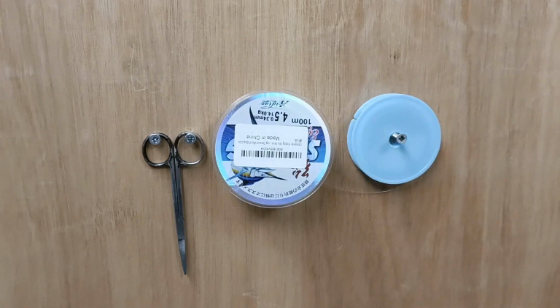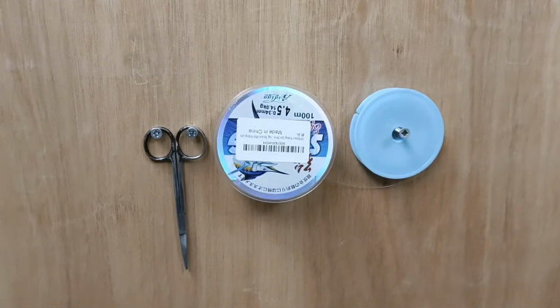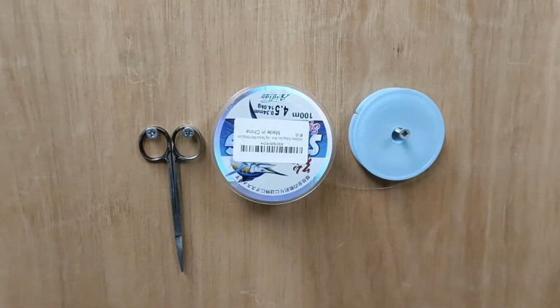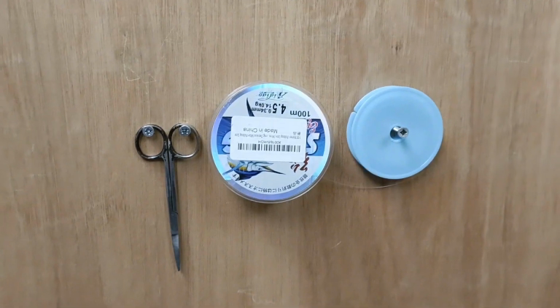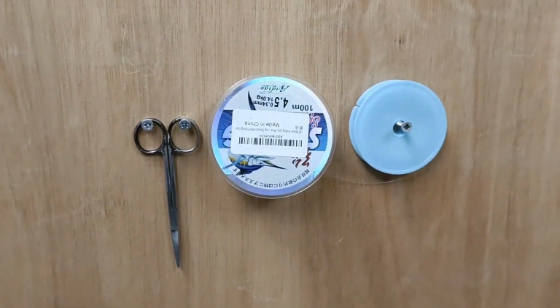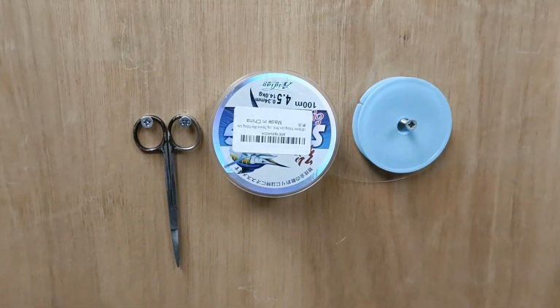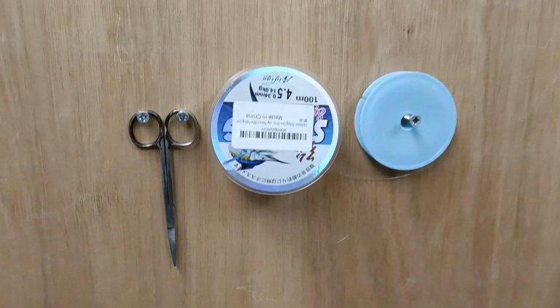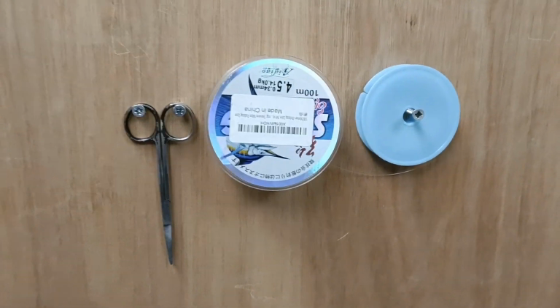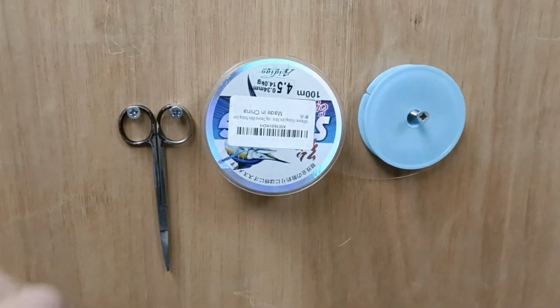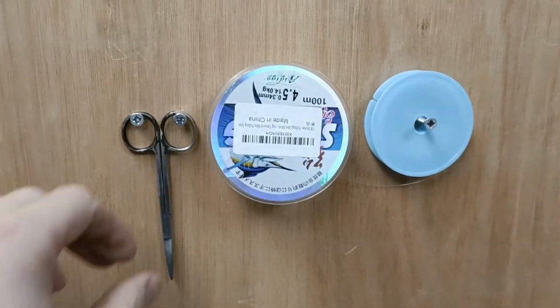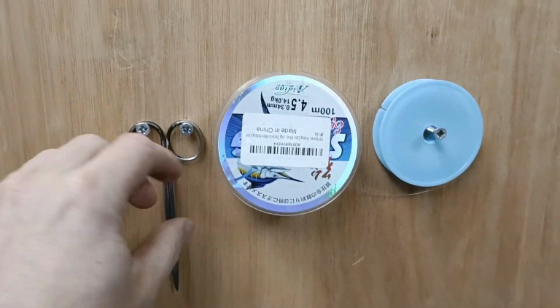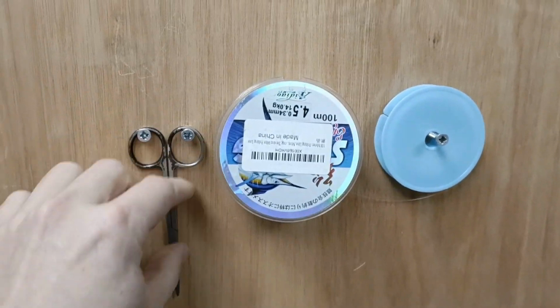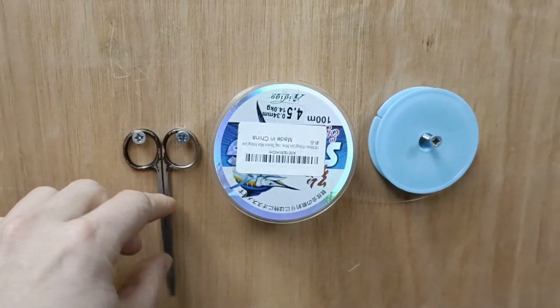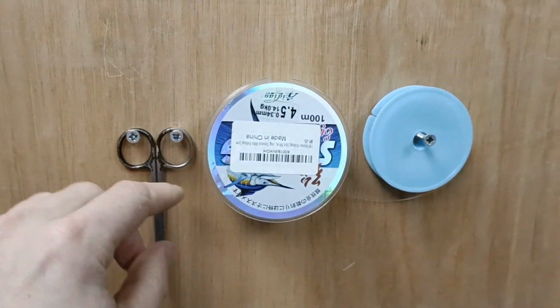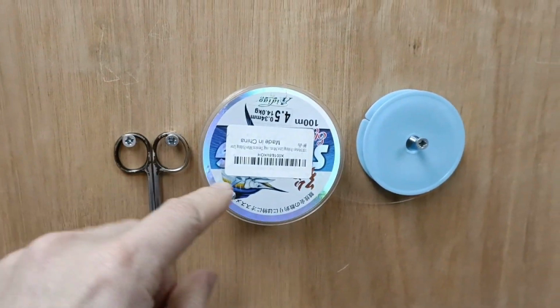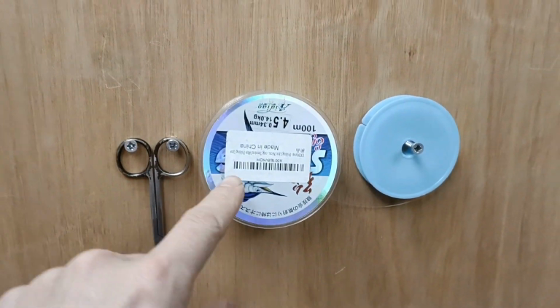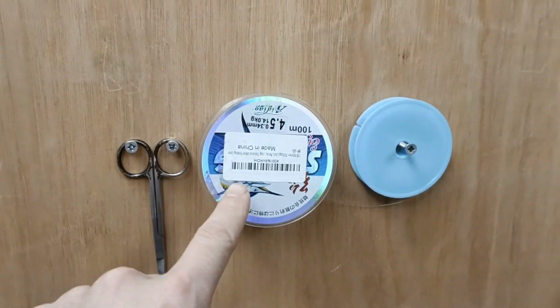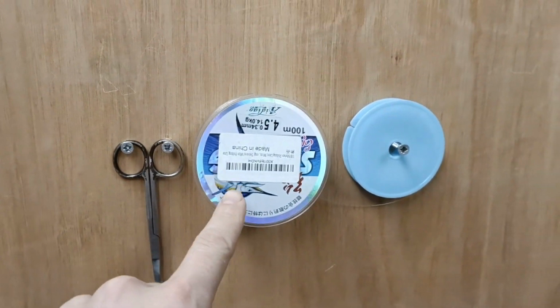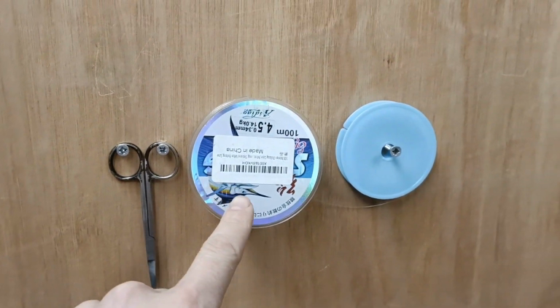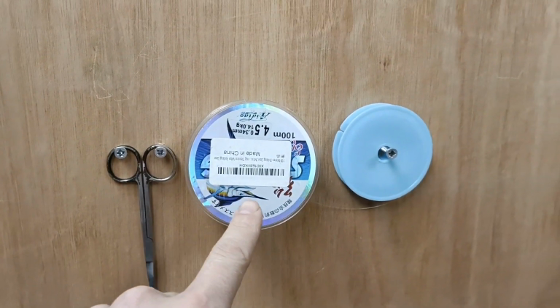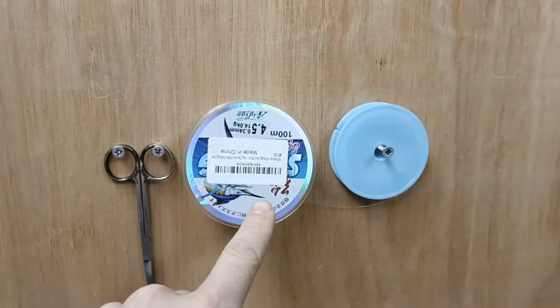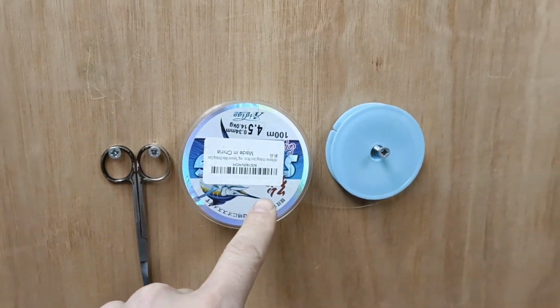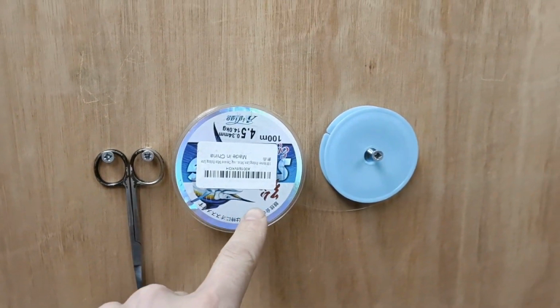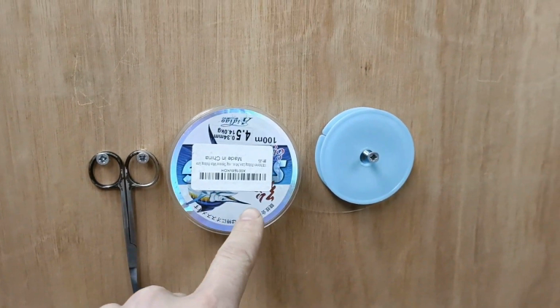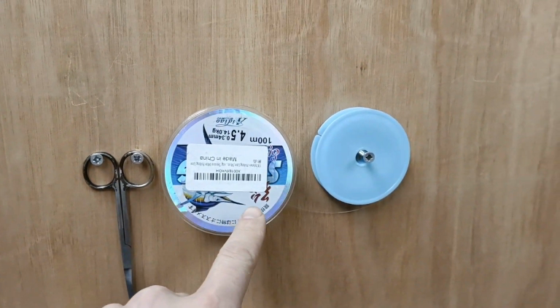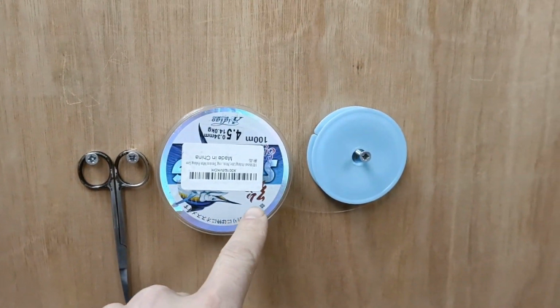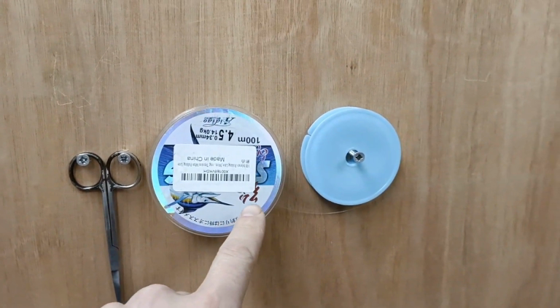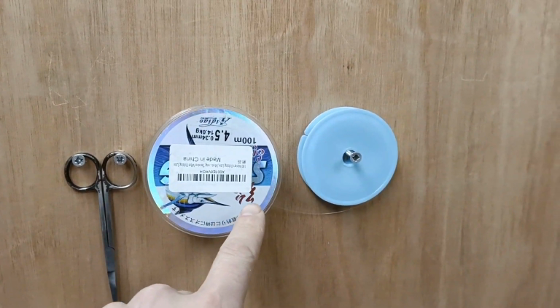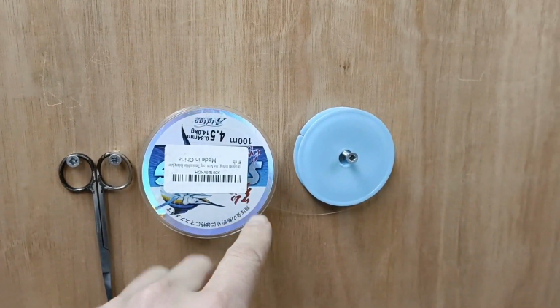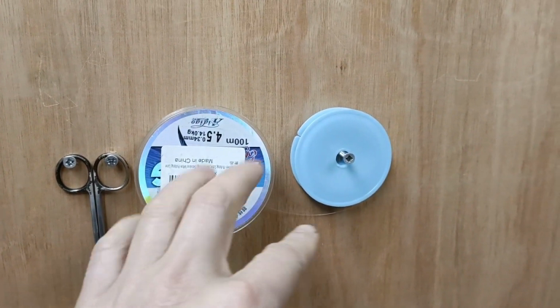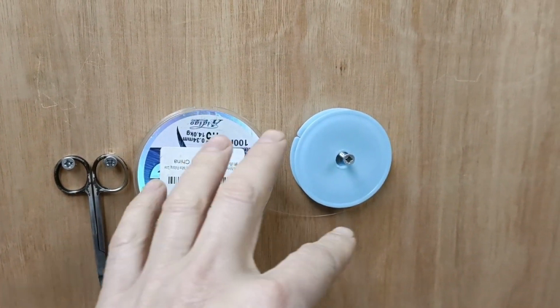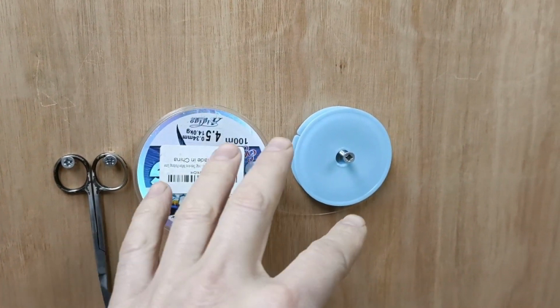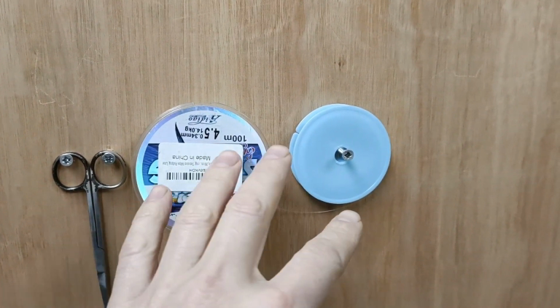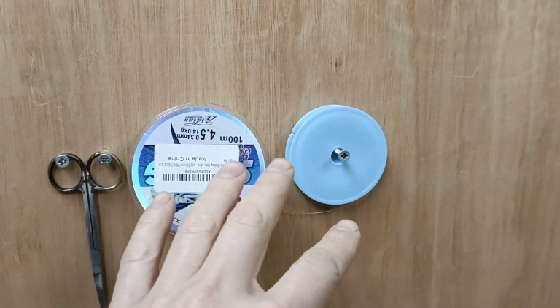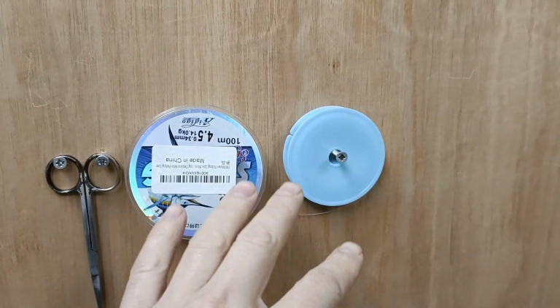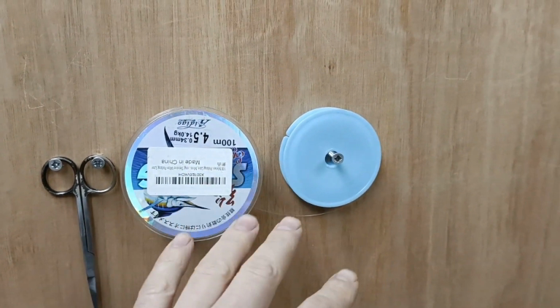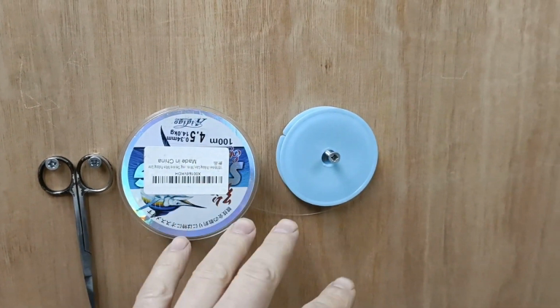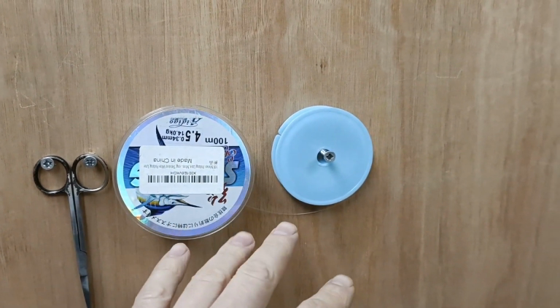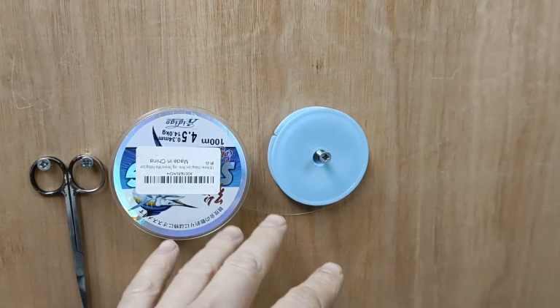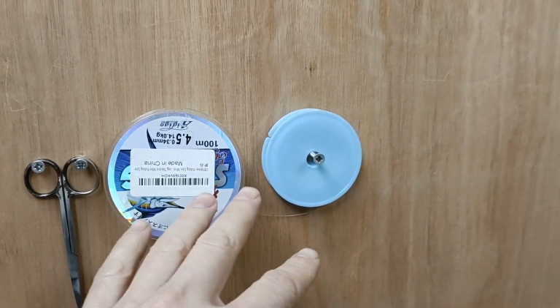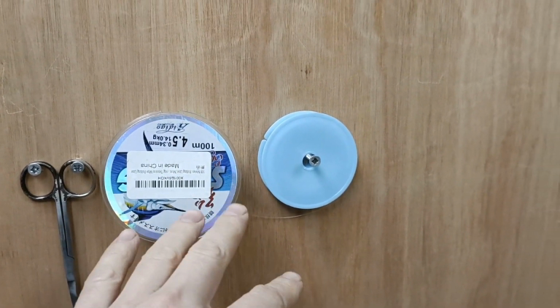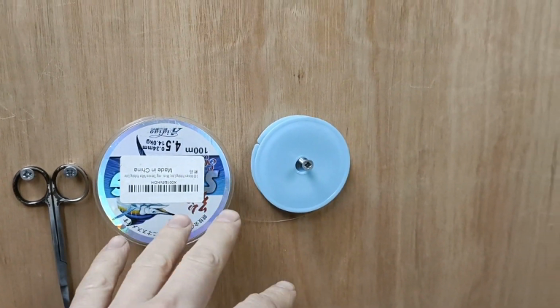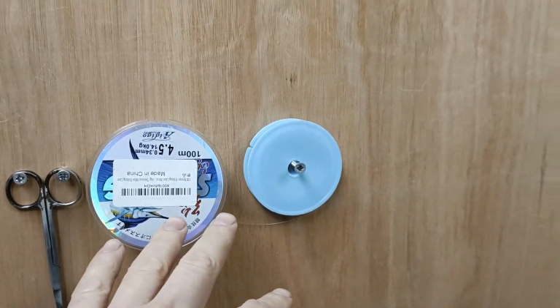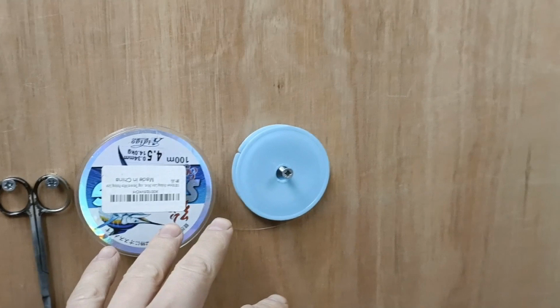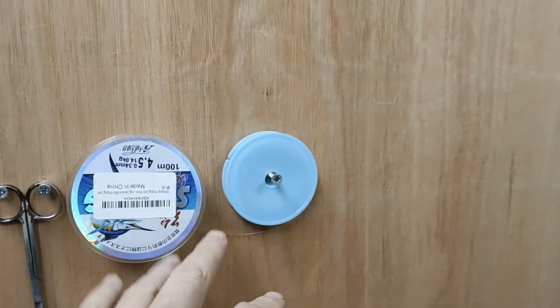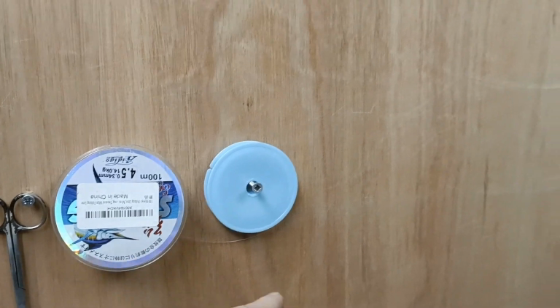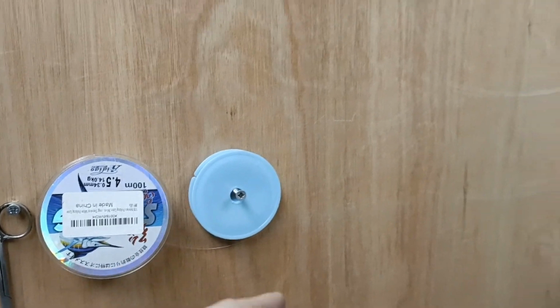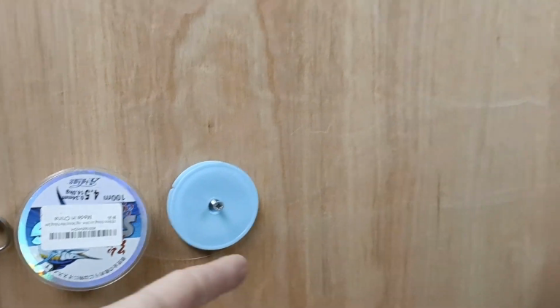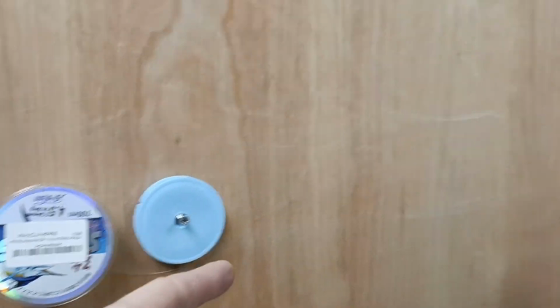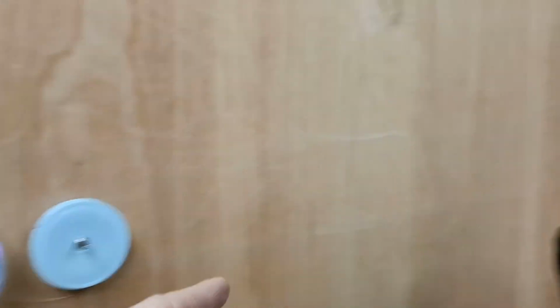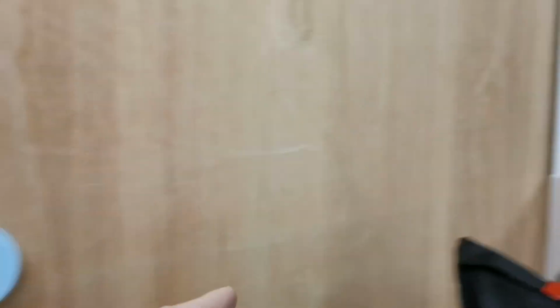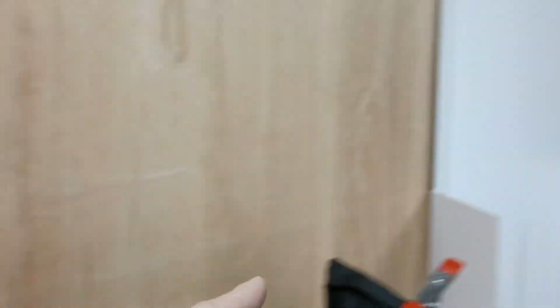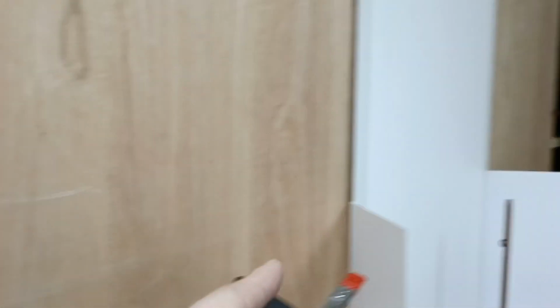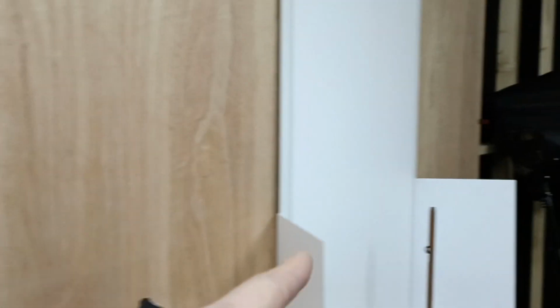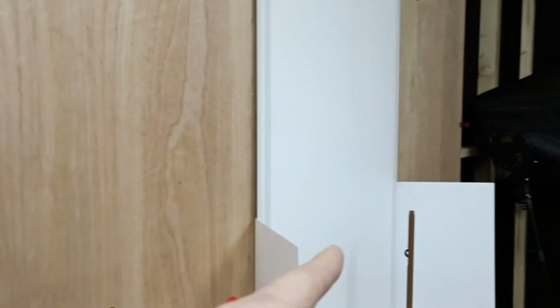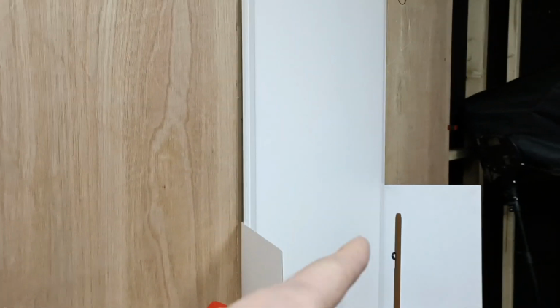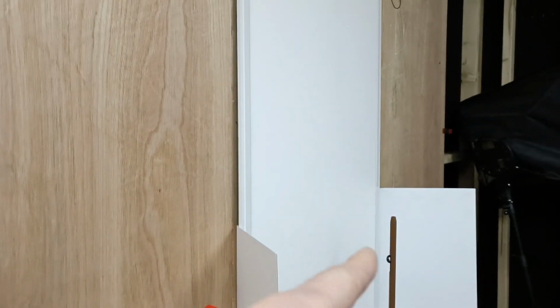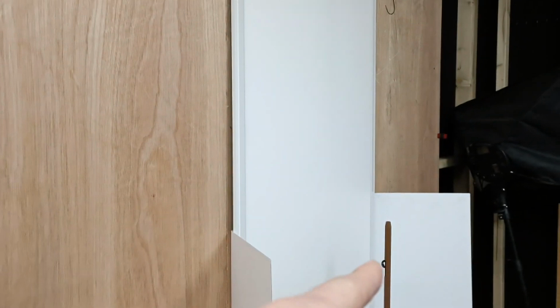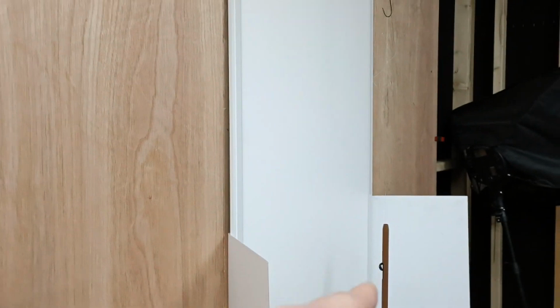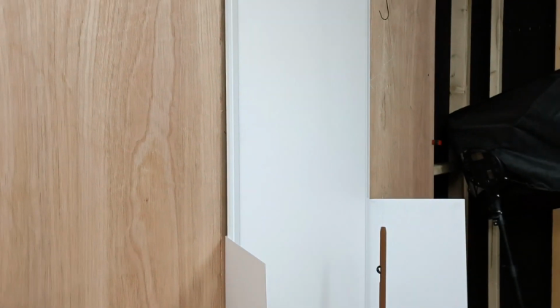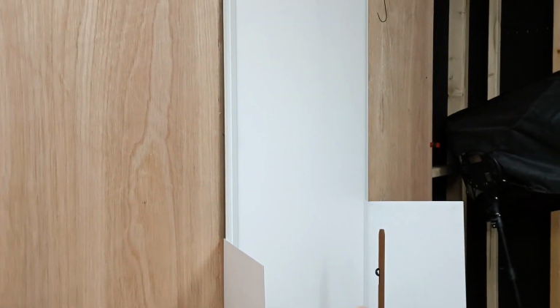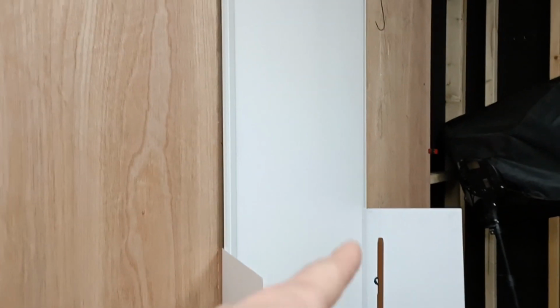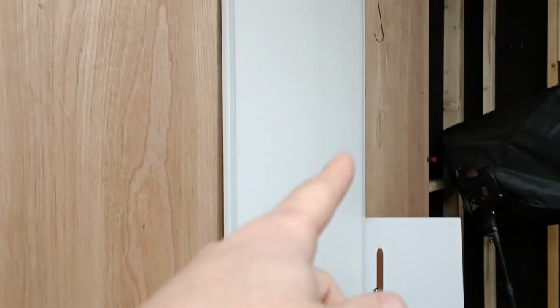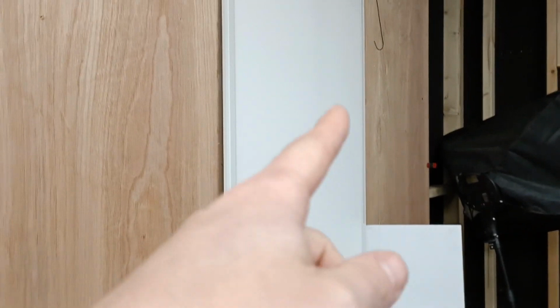Find a home for the scissors and the two lots of fishing wire for when we actually hang up the lights.